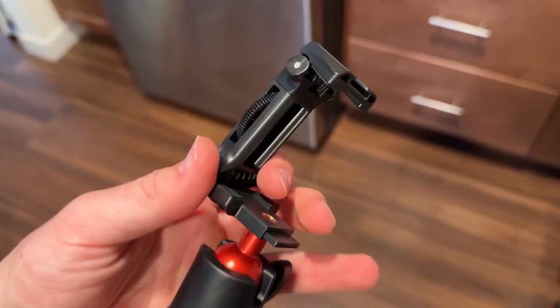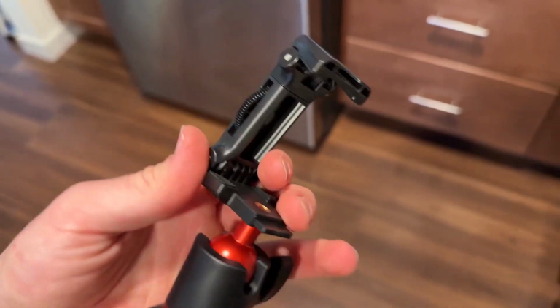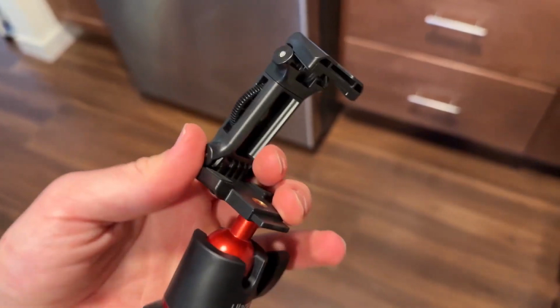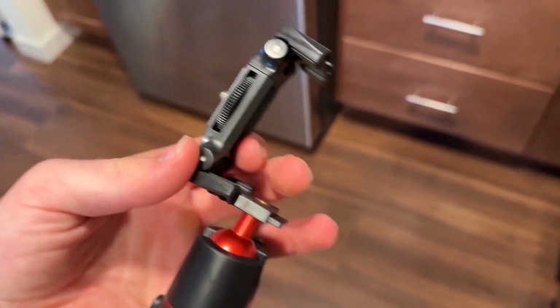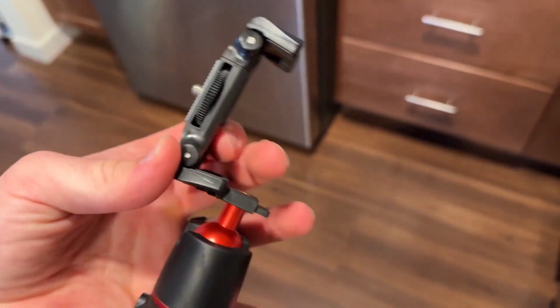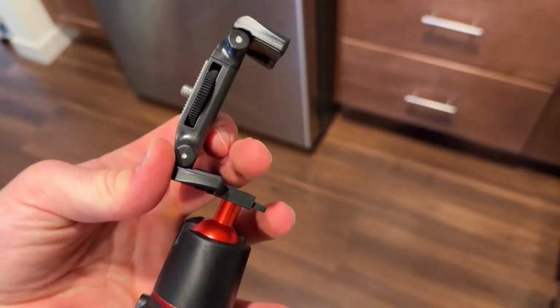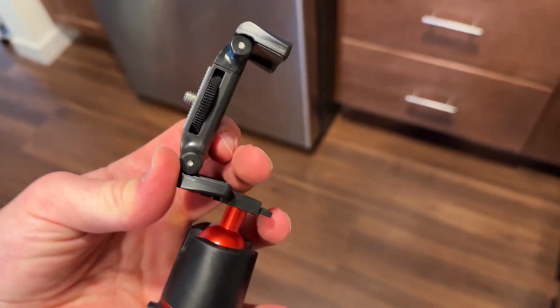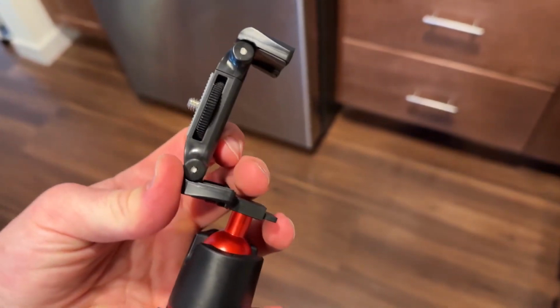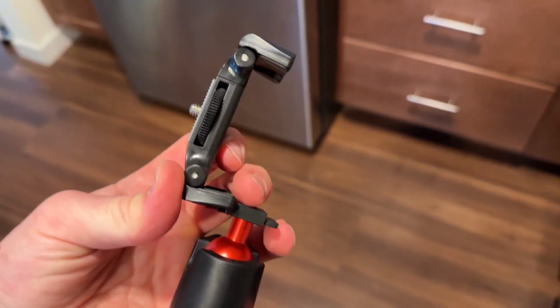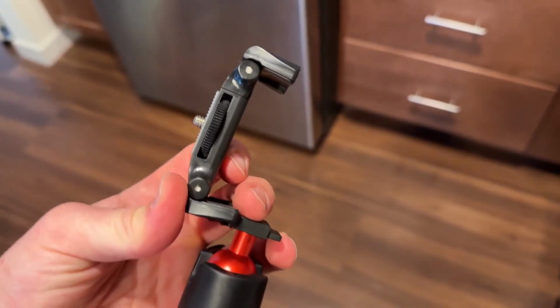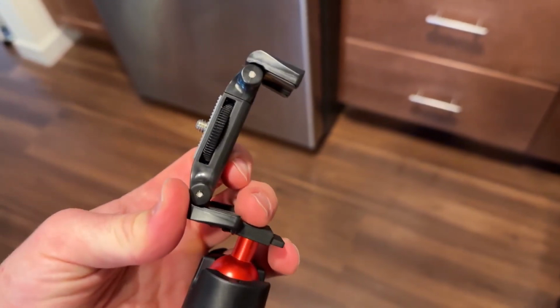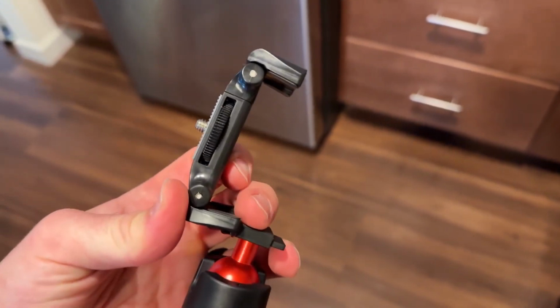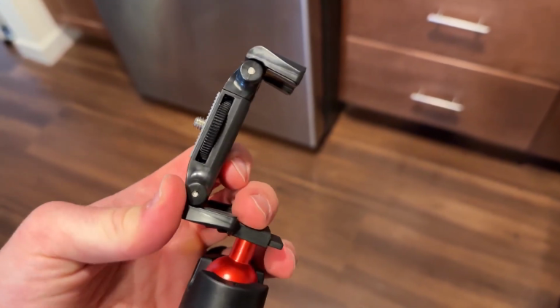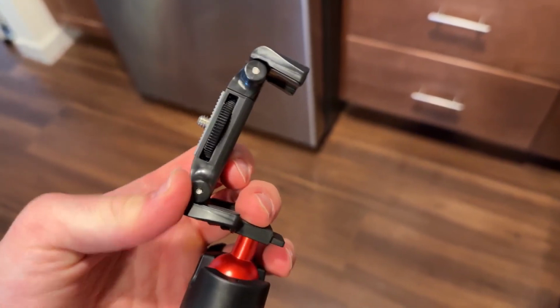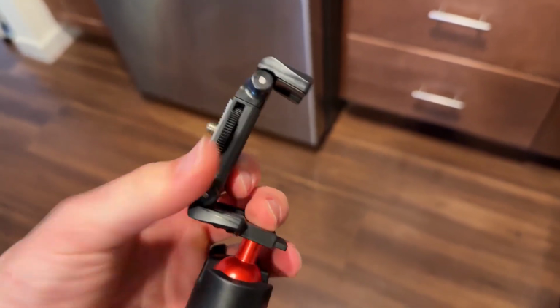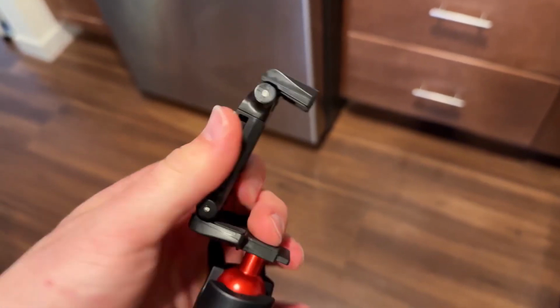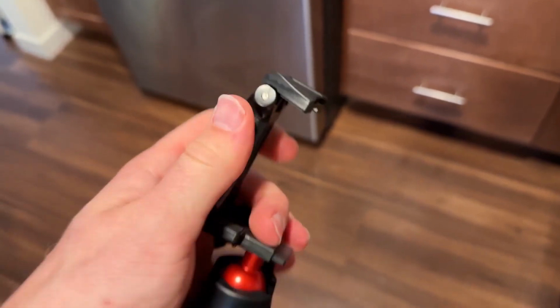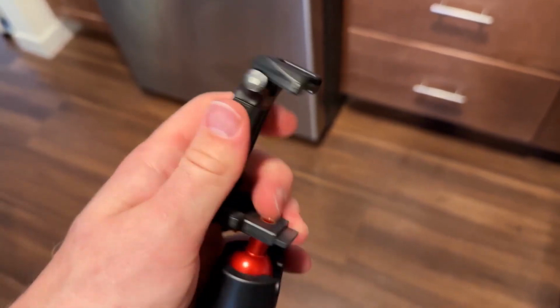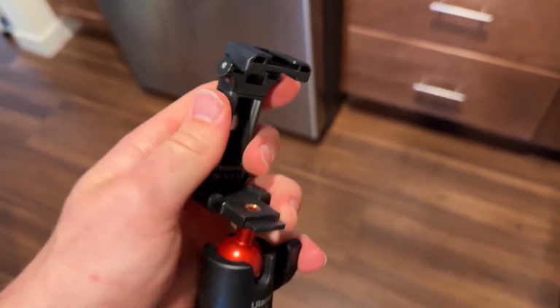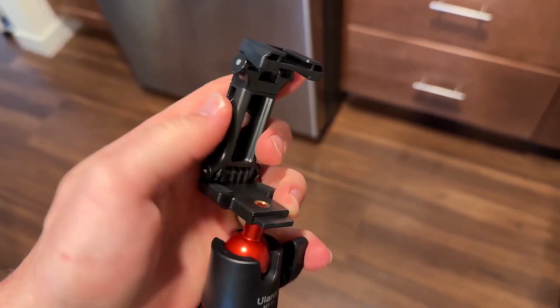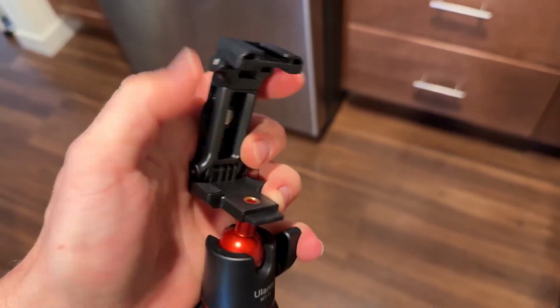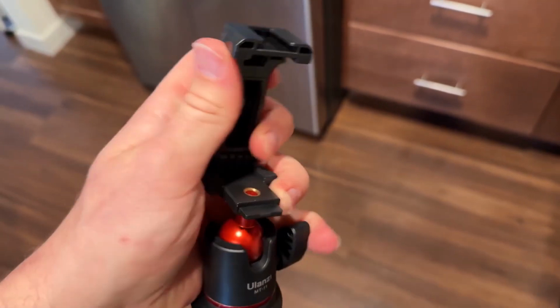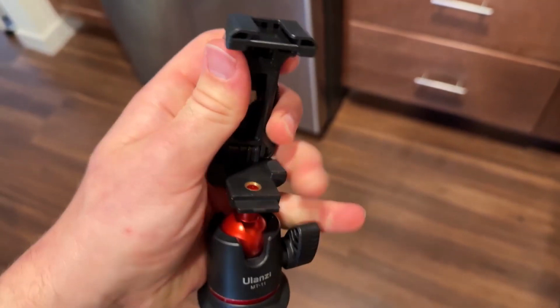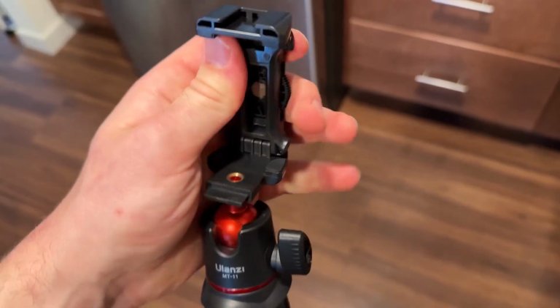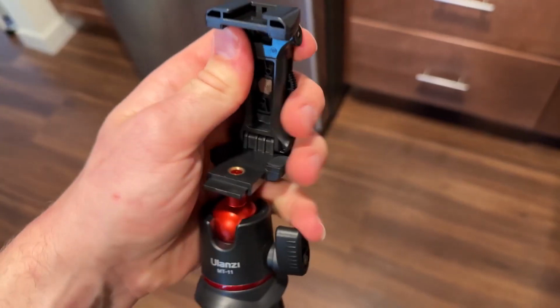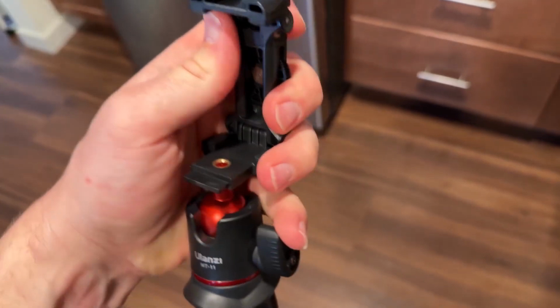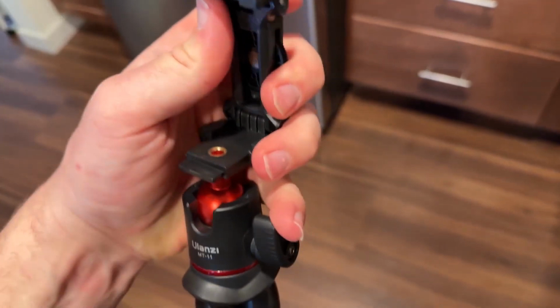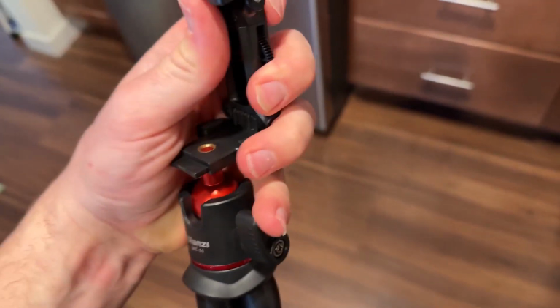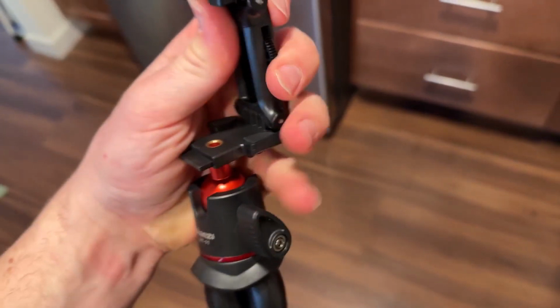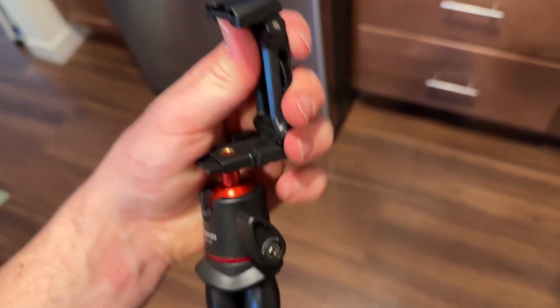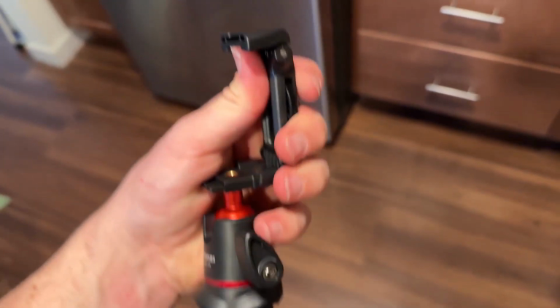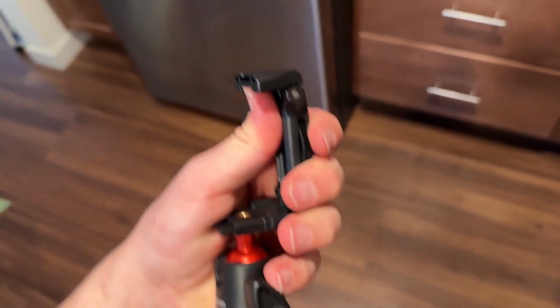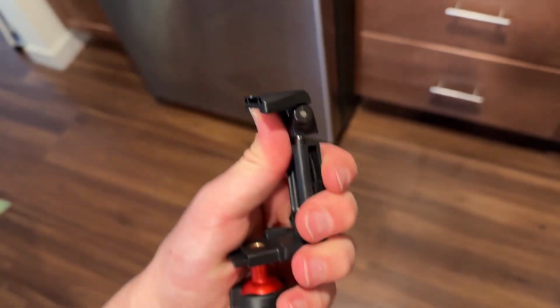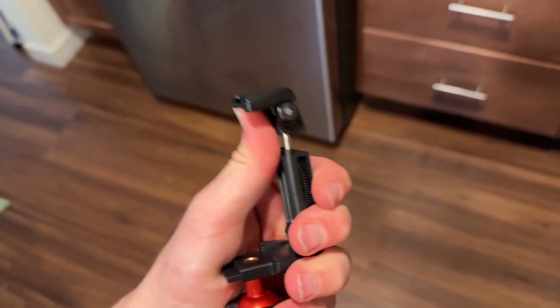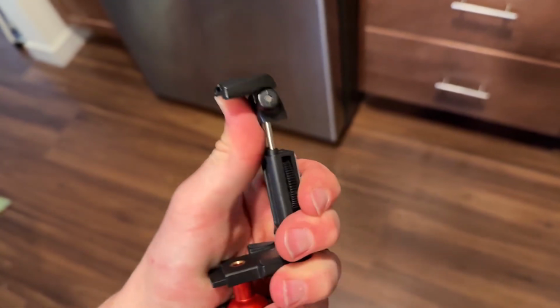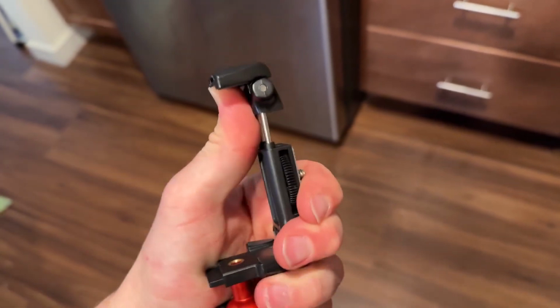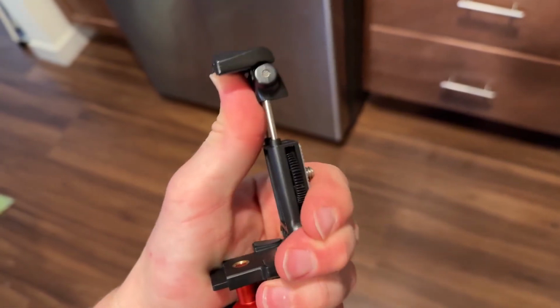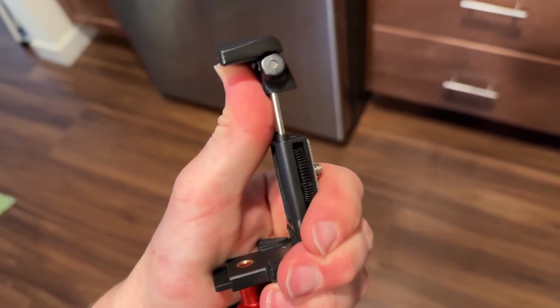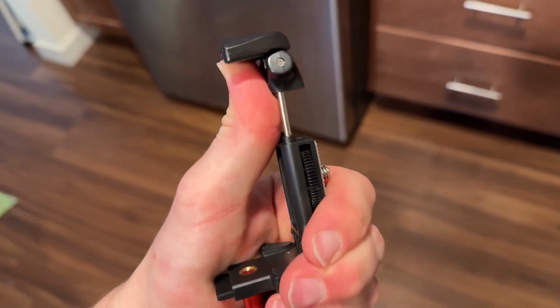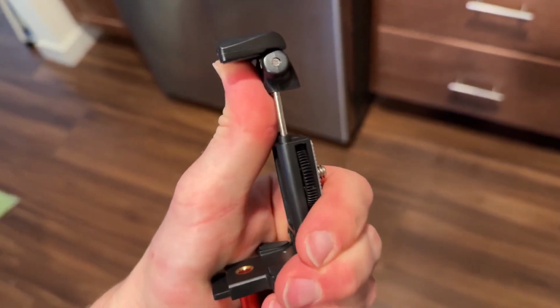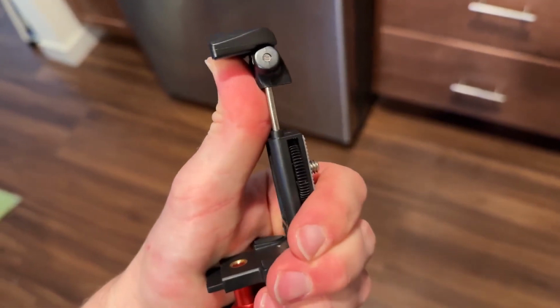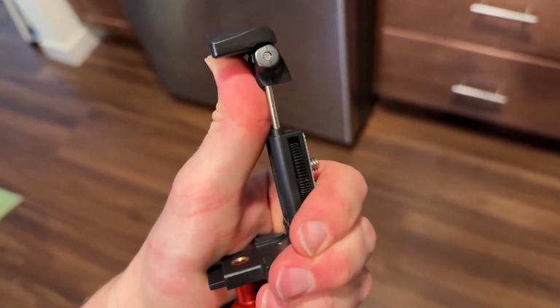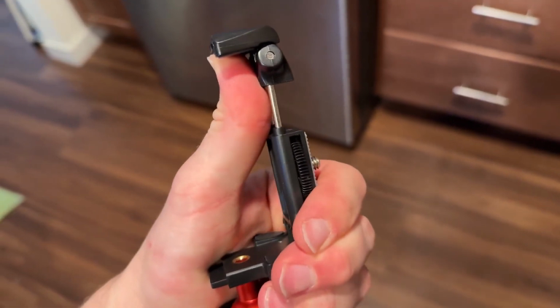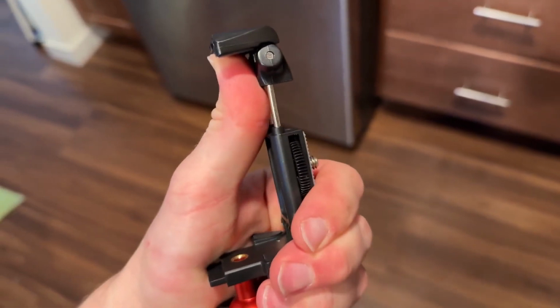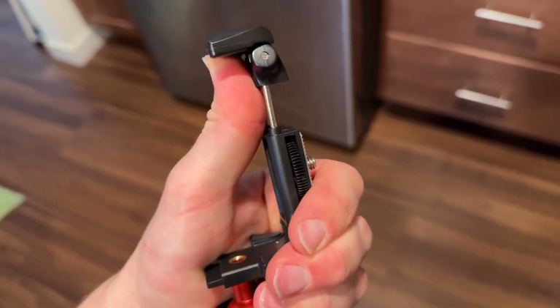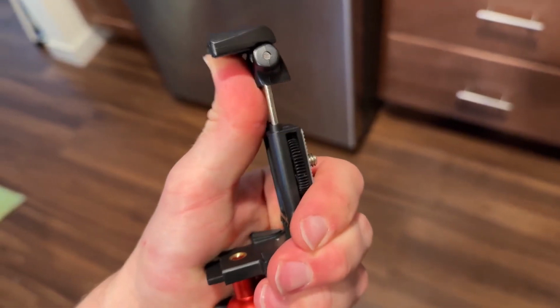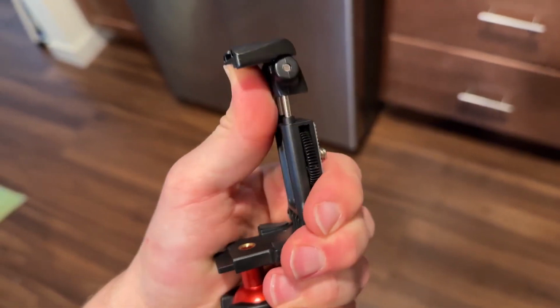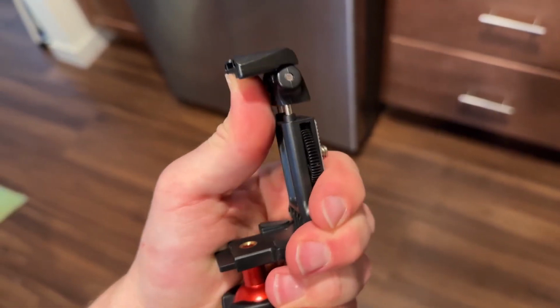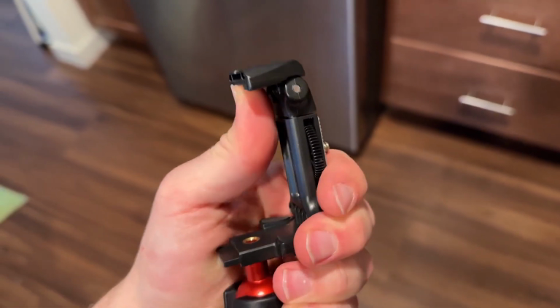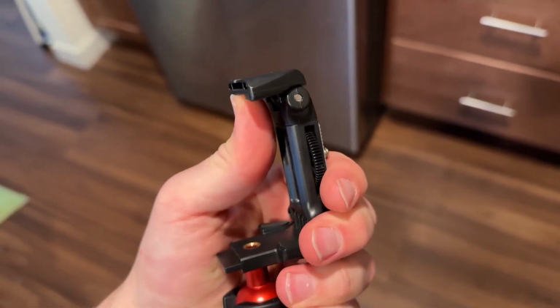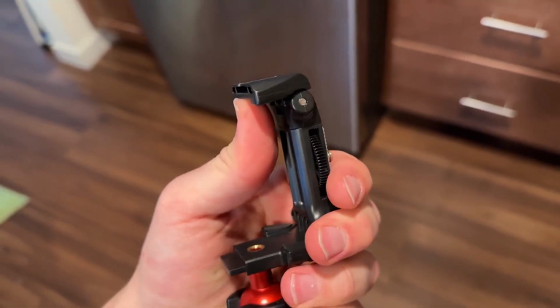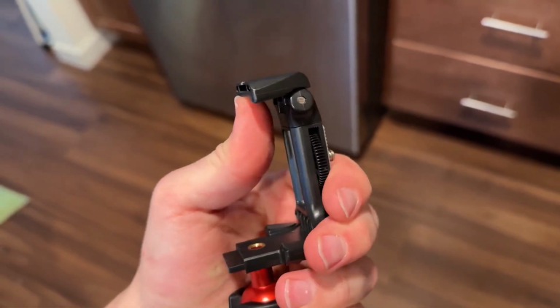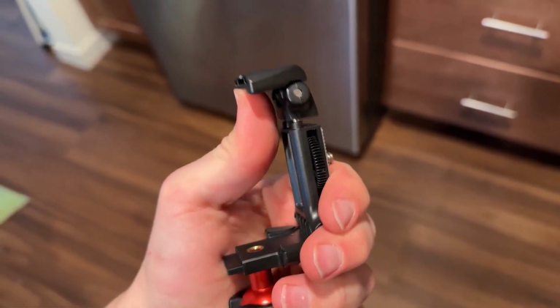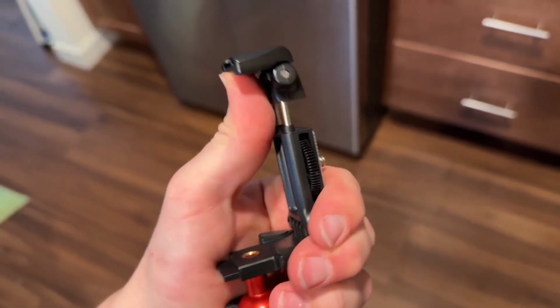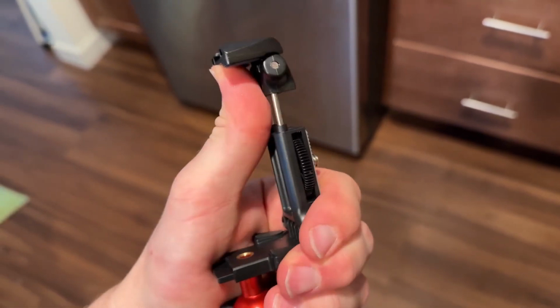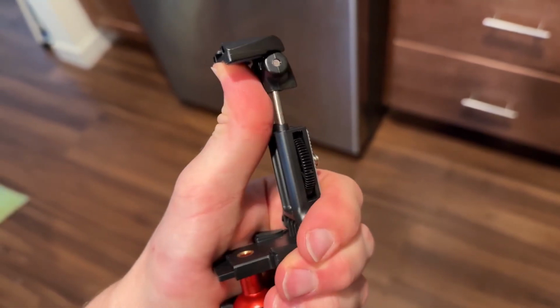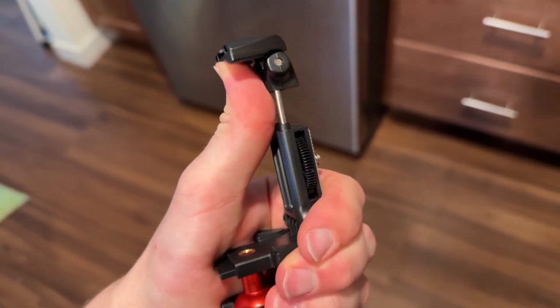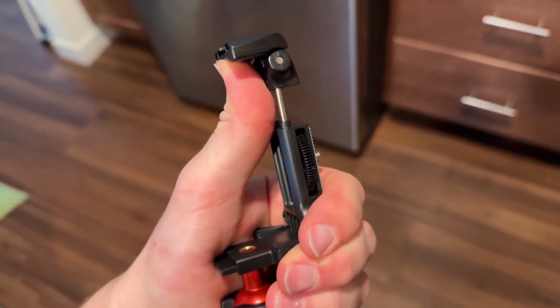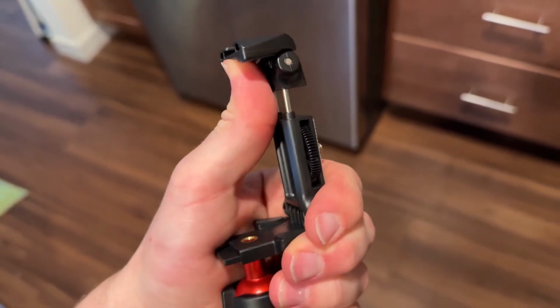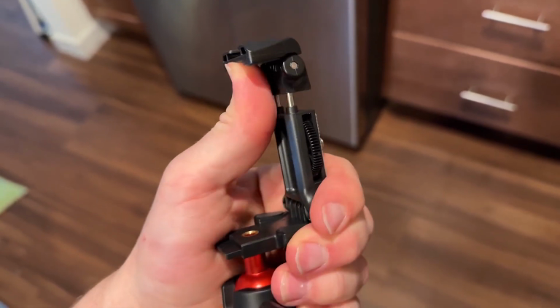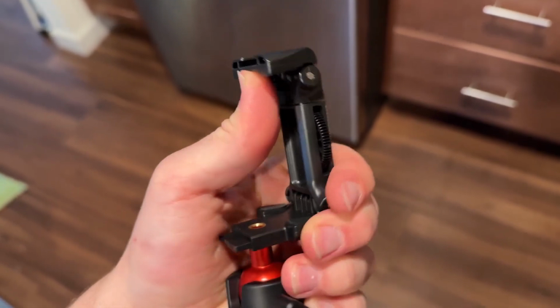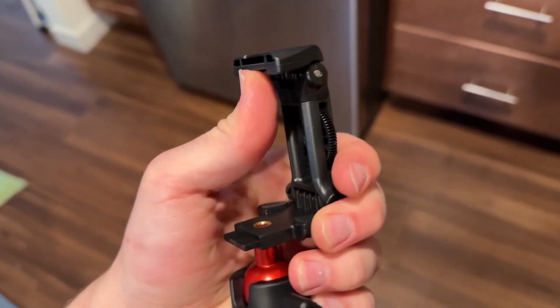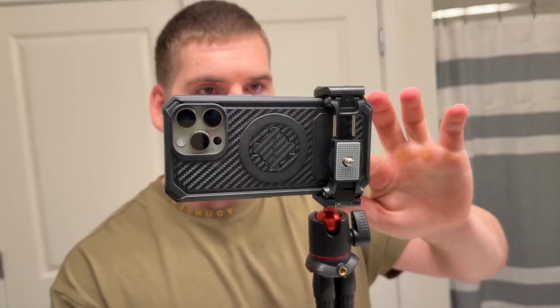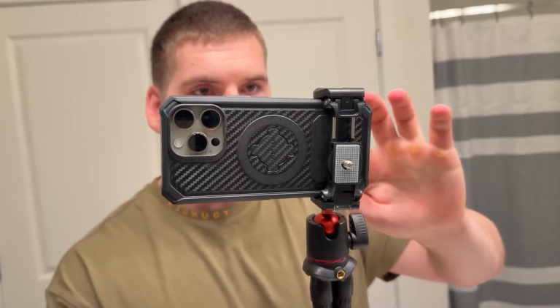Once you get it unfolded like this it's spring loaded, so you just got to push that part up here and then you can put your phone inside.